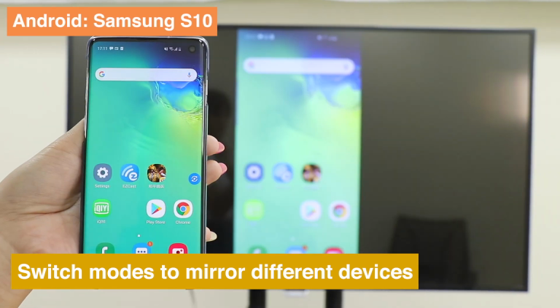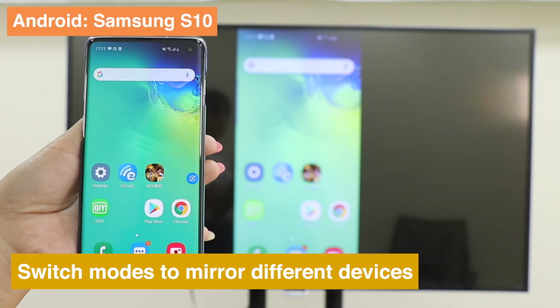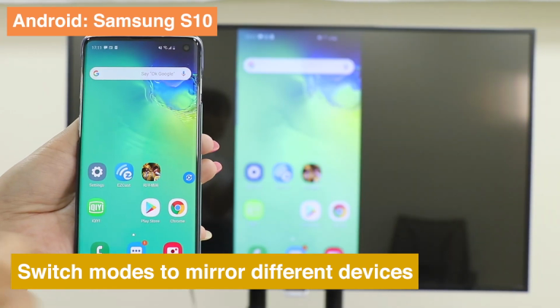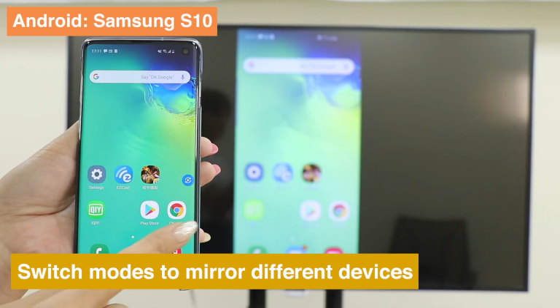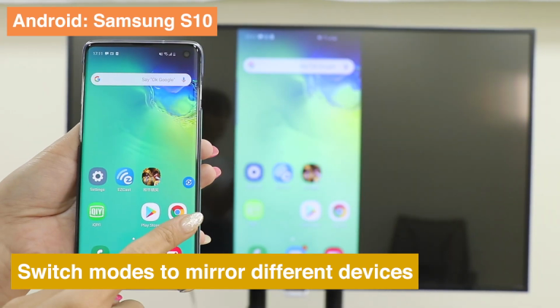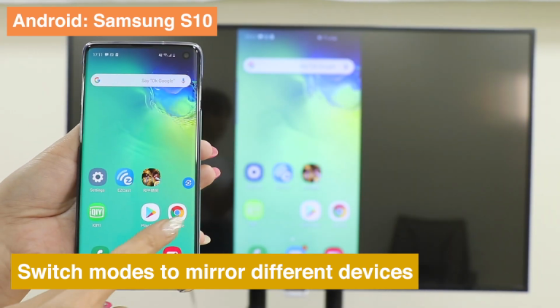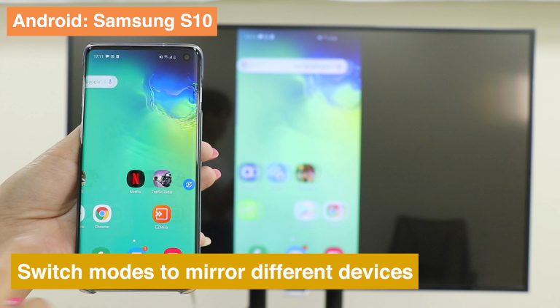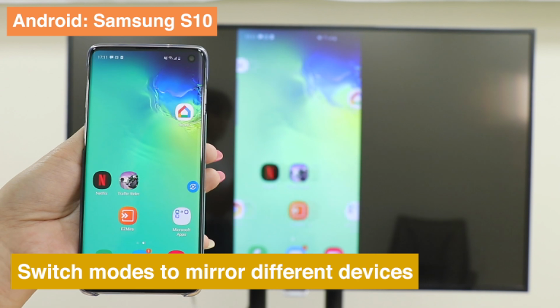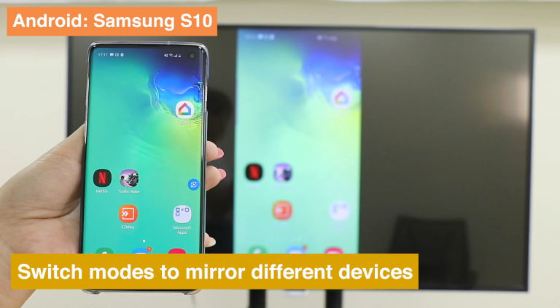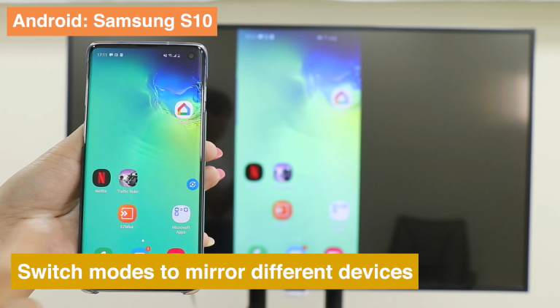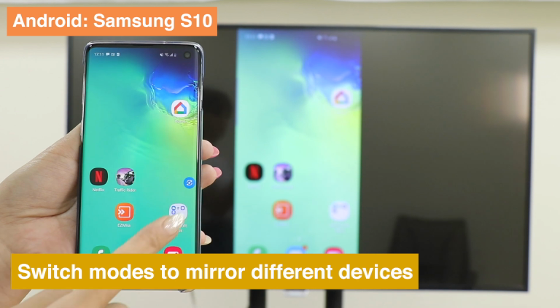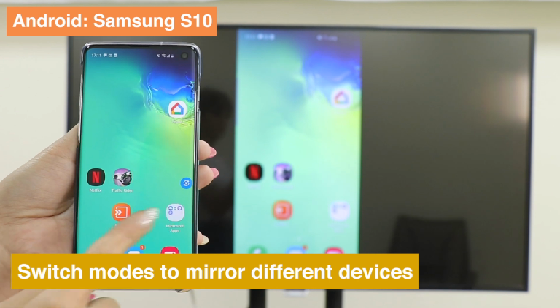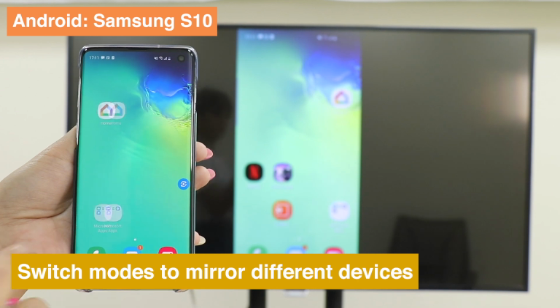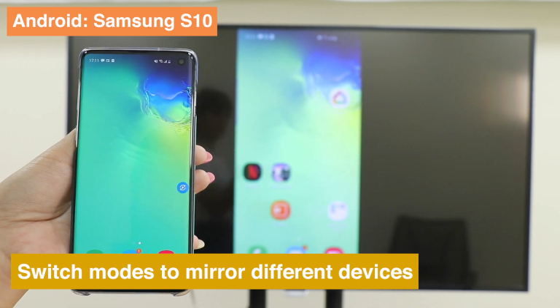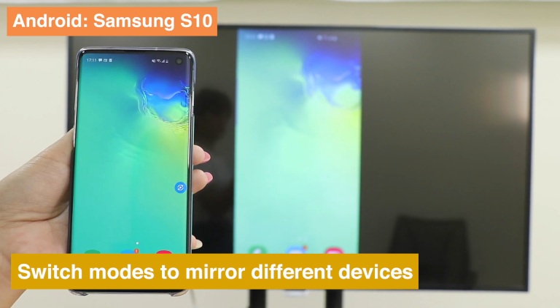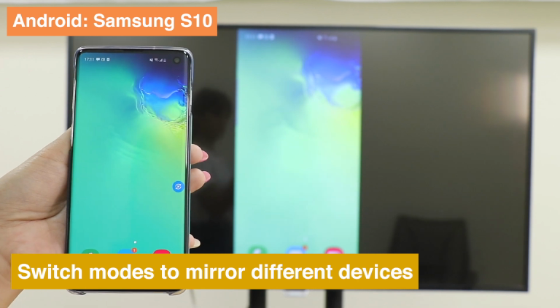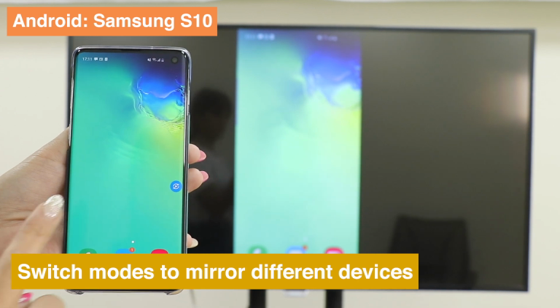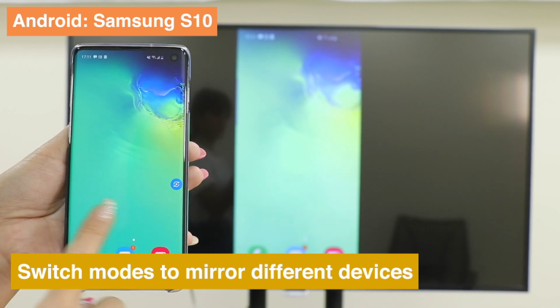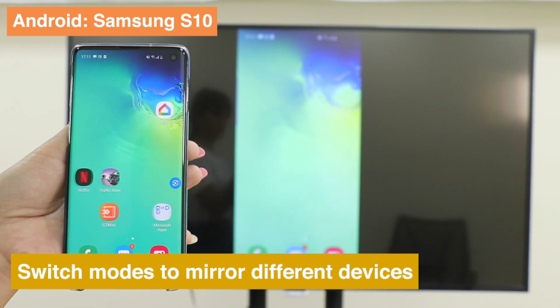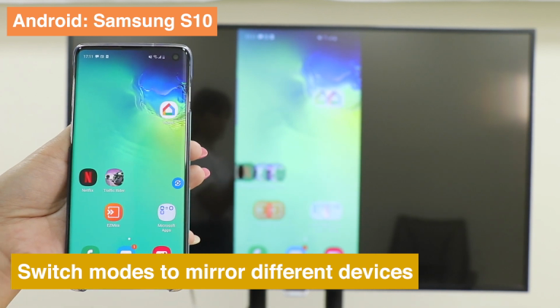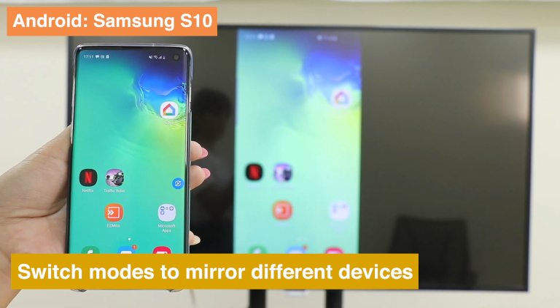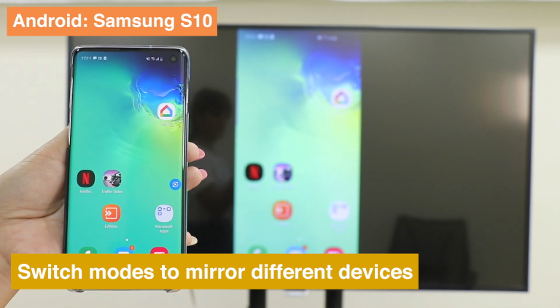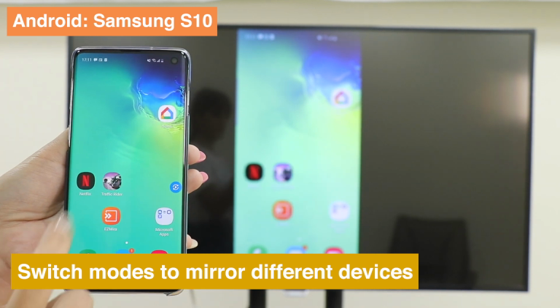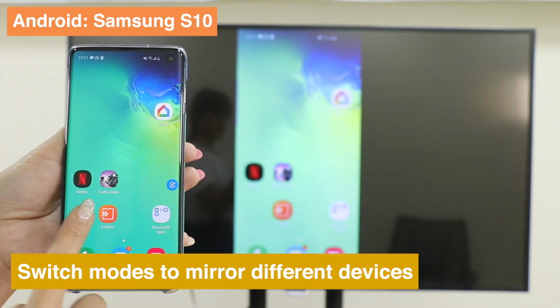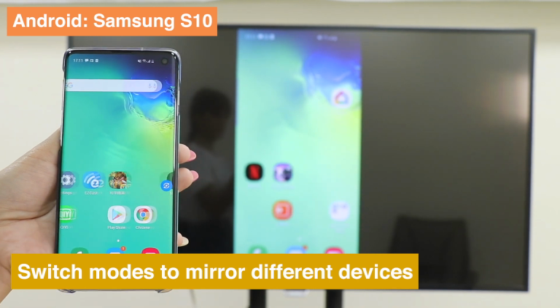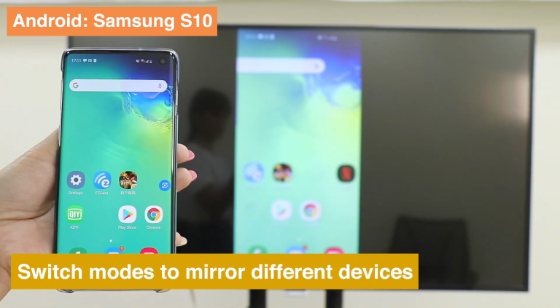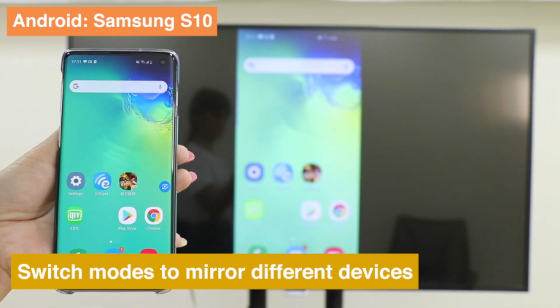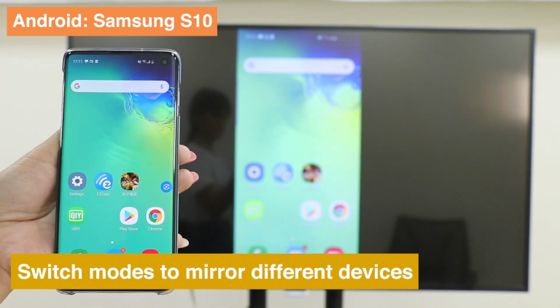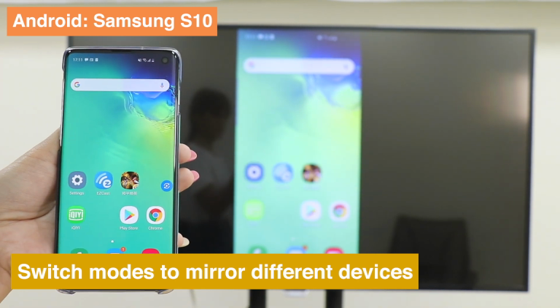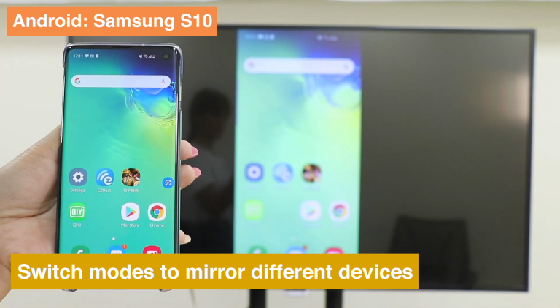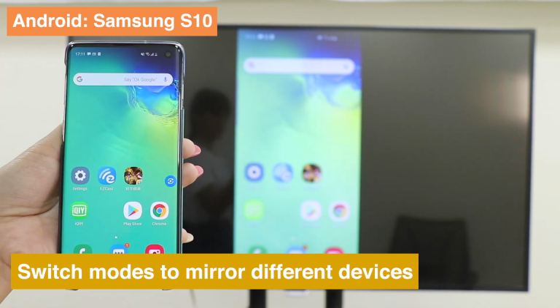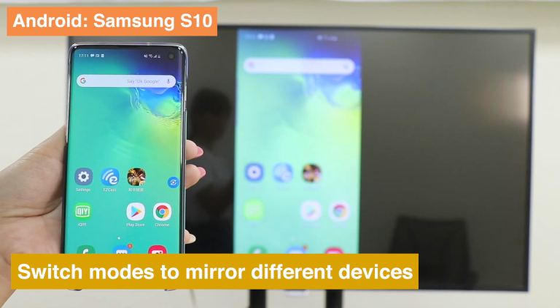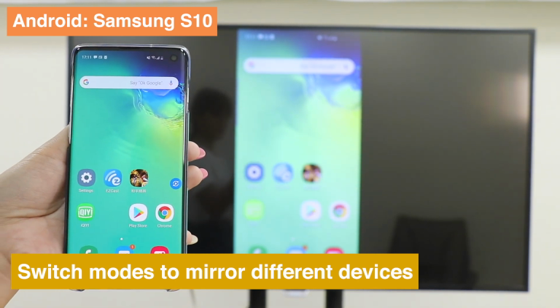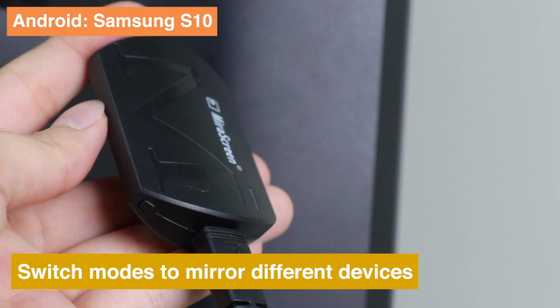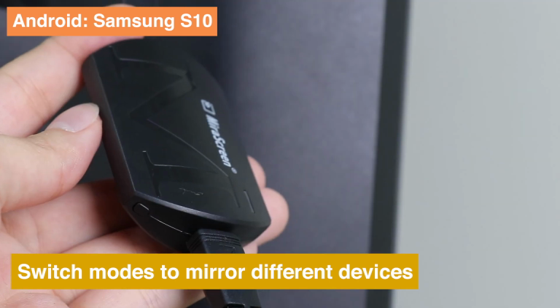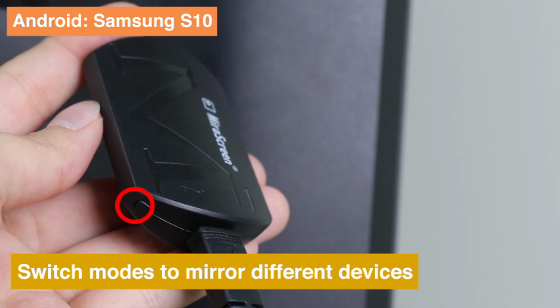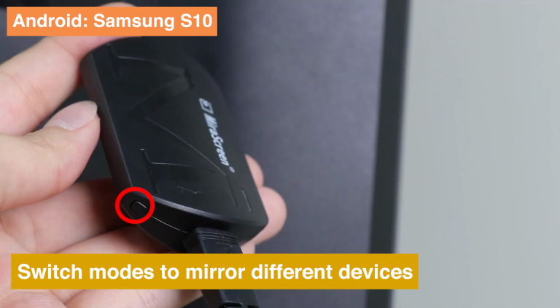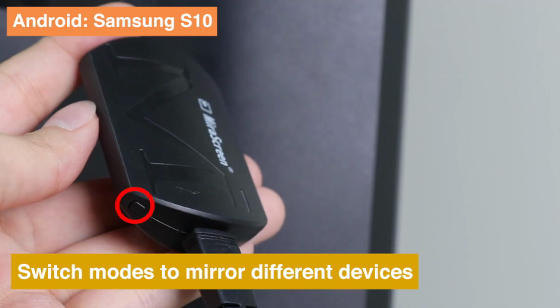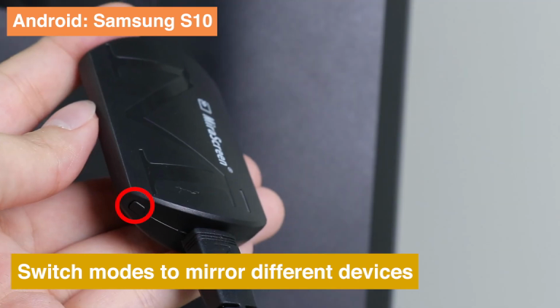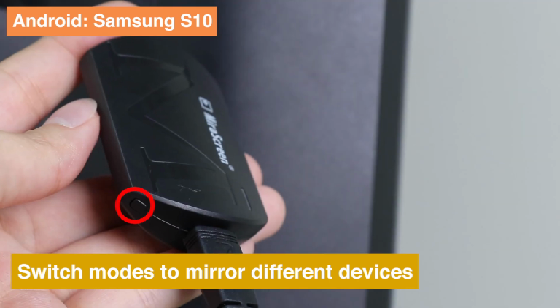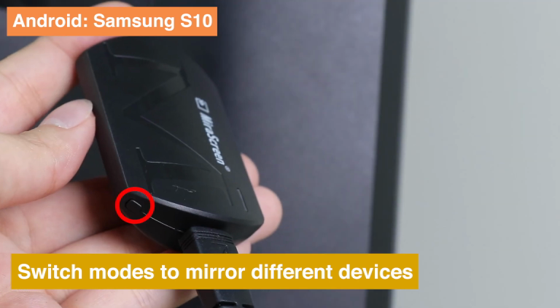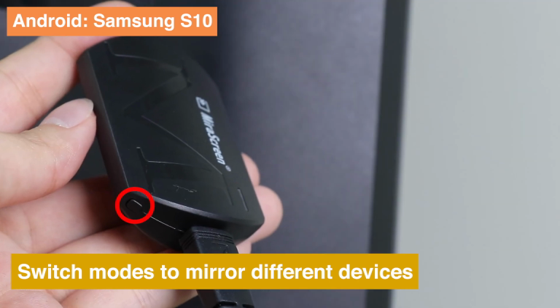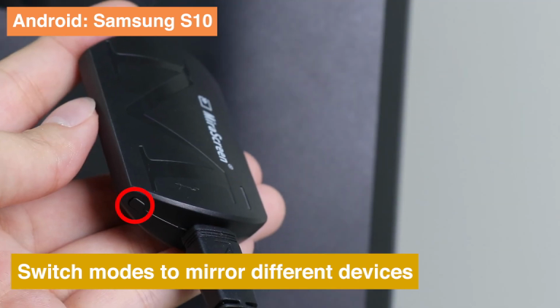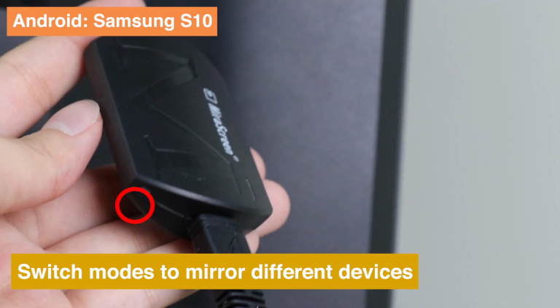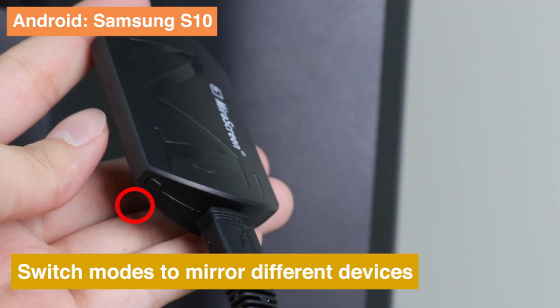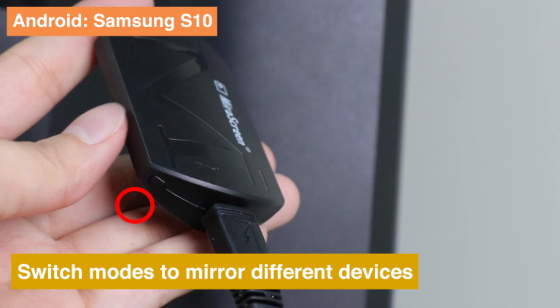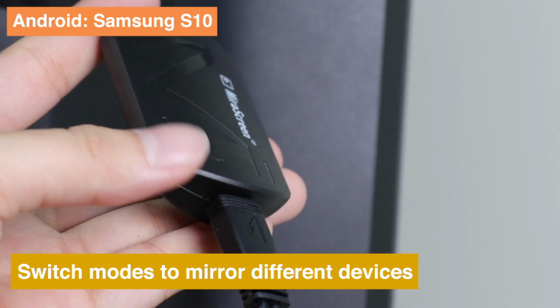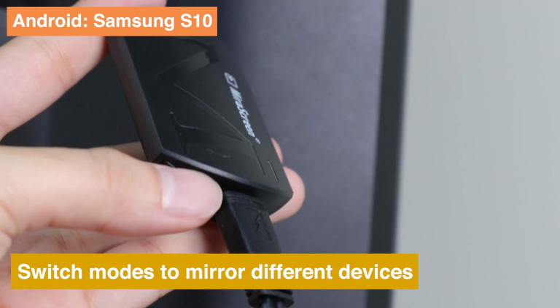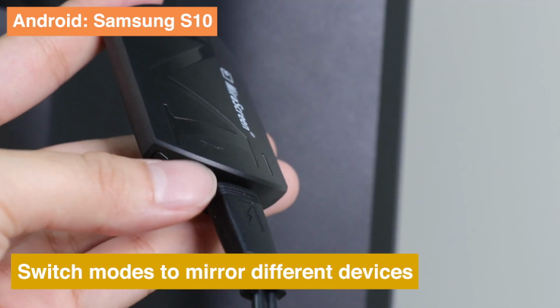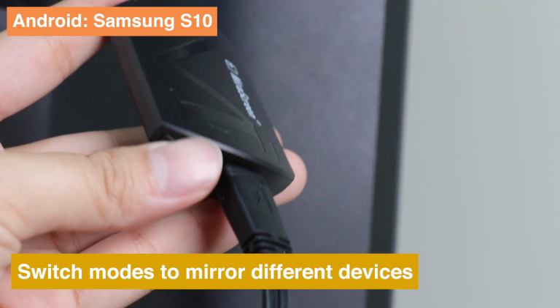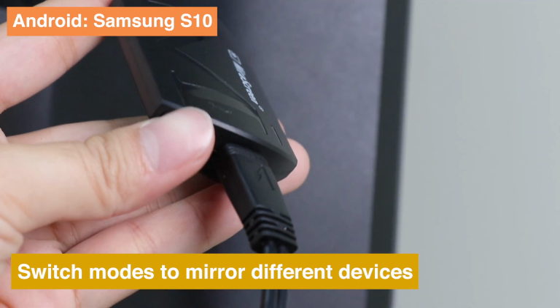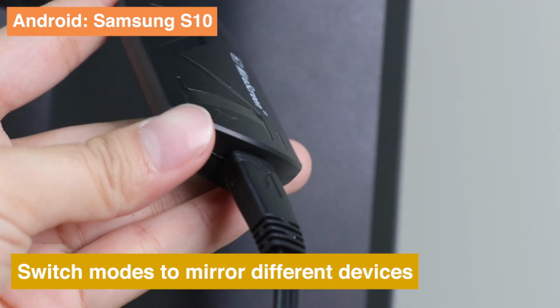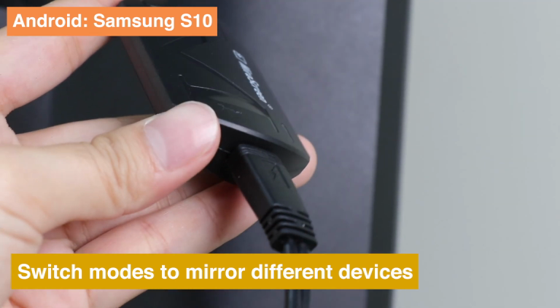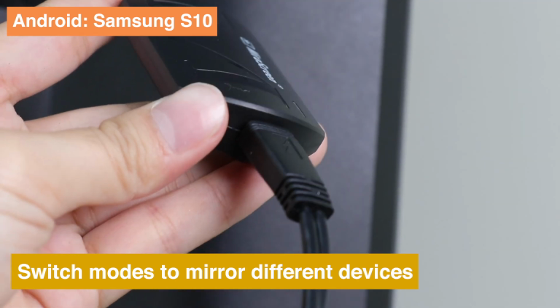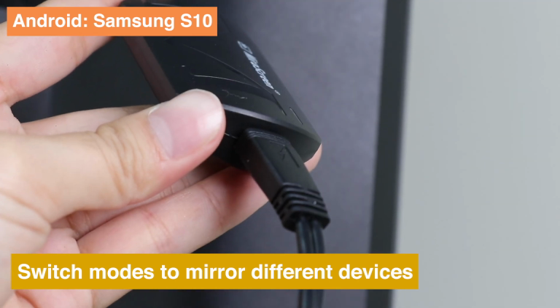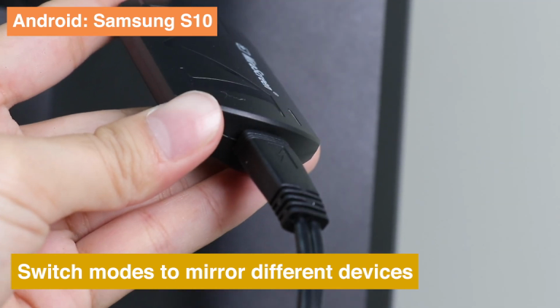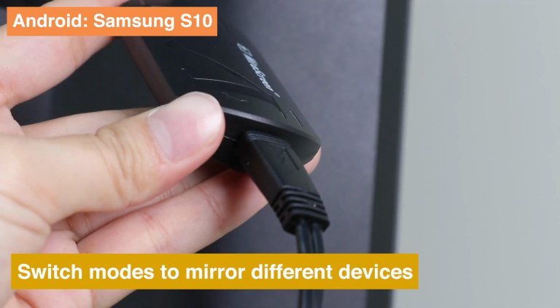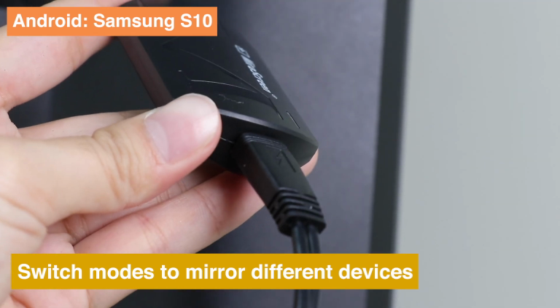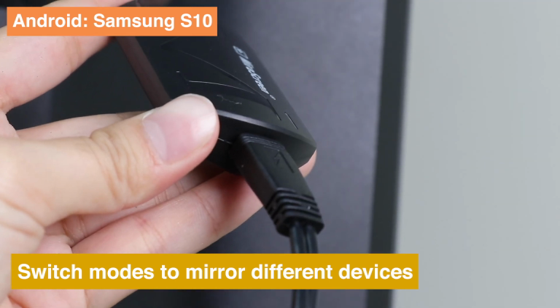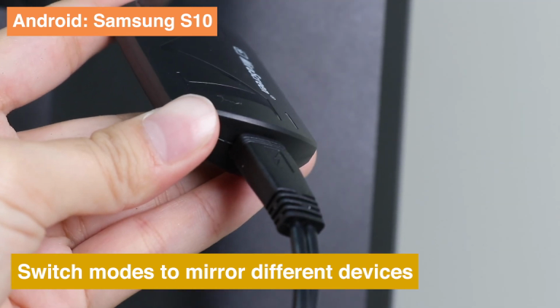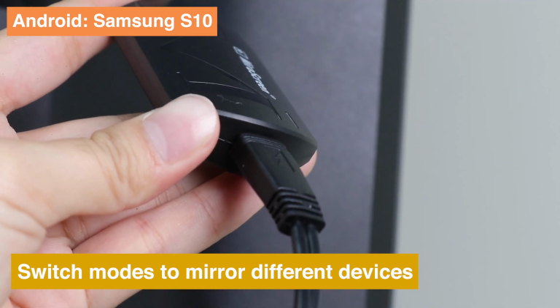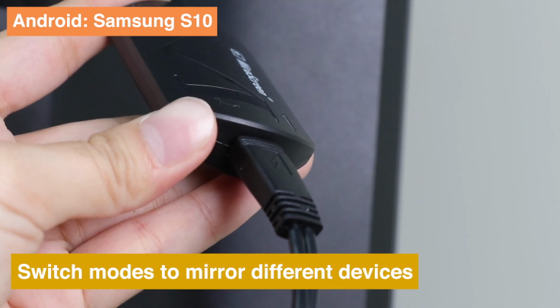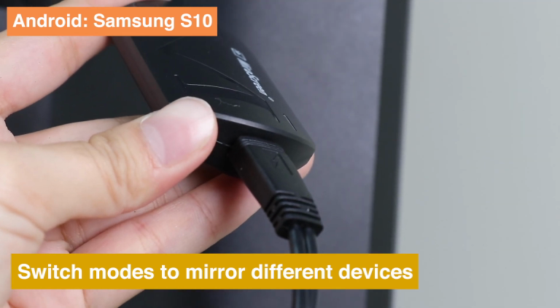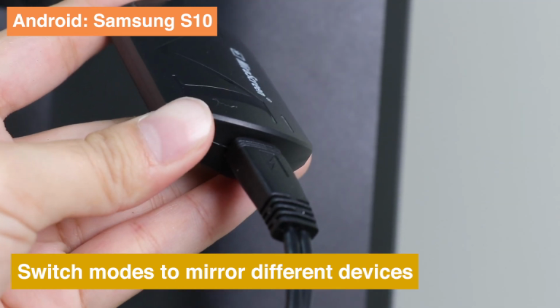If you want to test with a different OS device, press the button on the dongle side to switch modes.